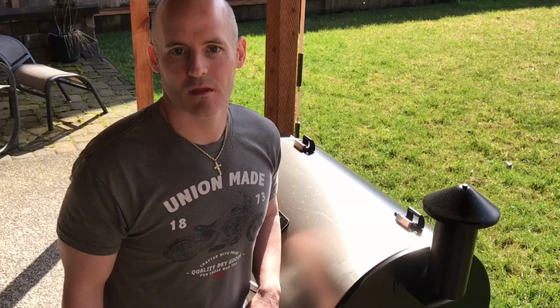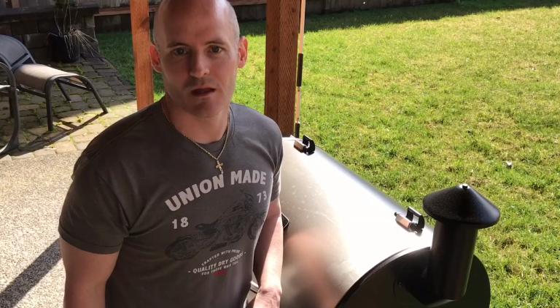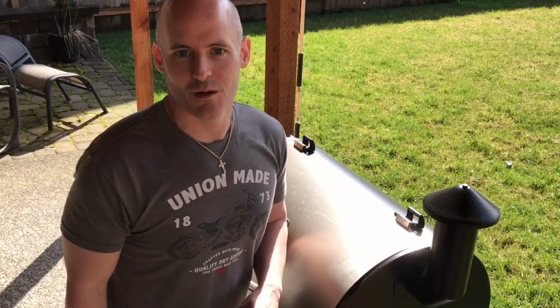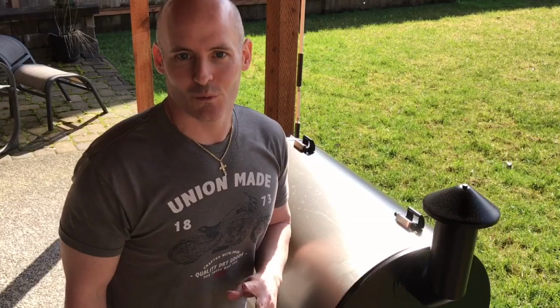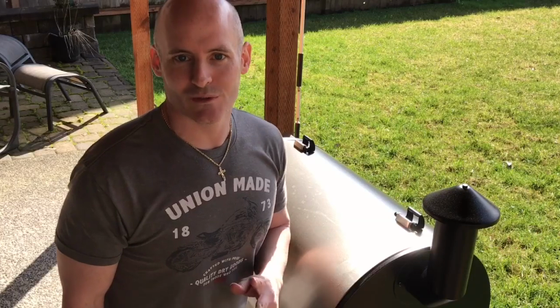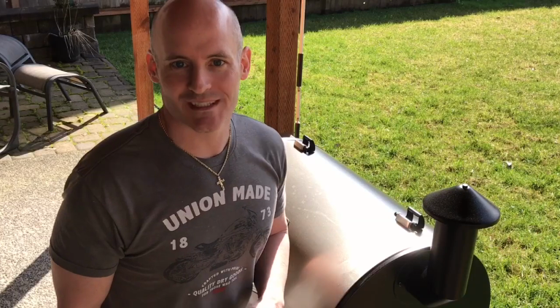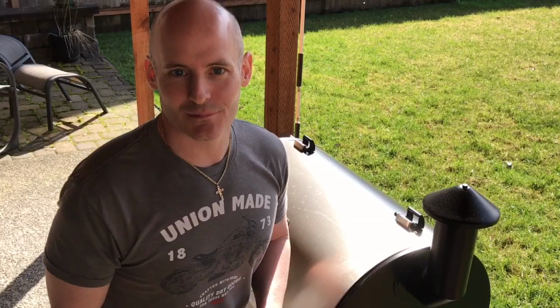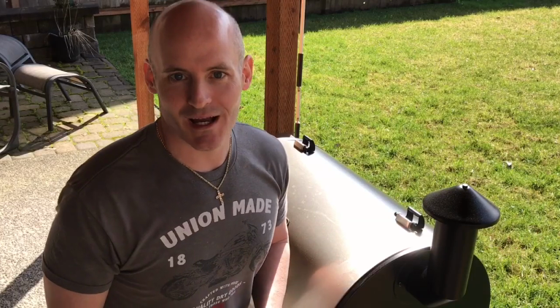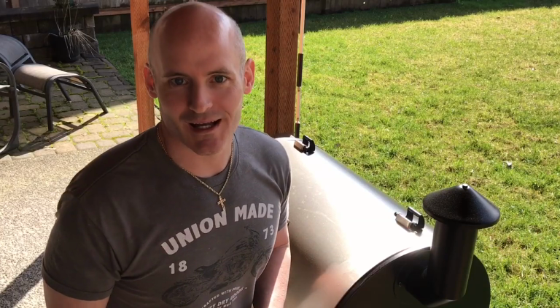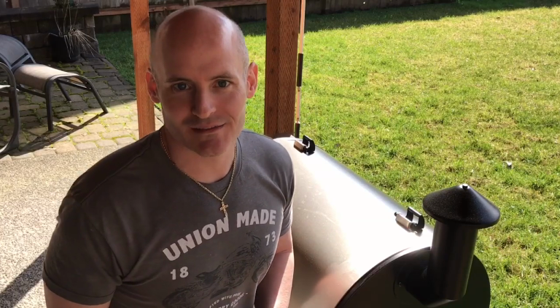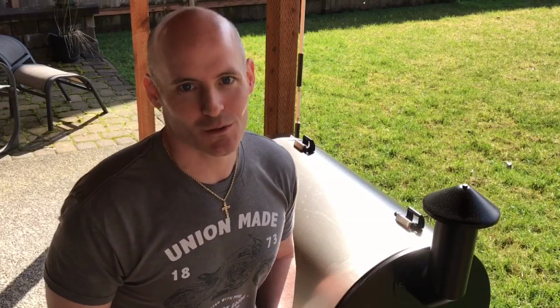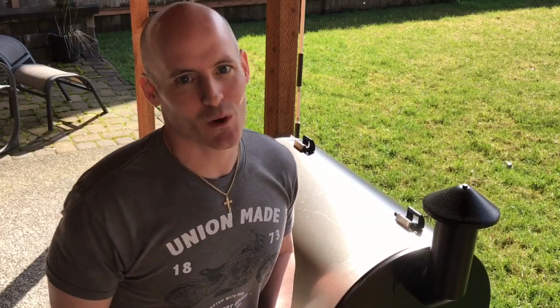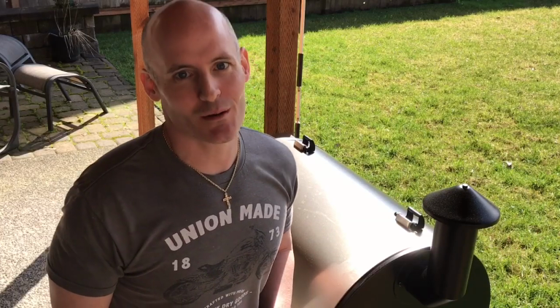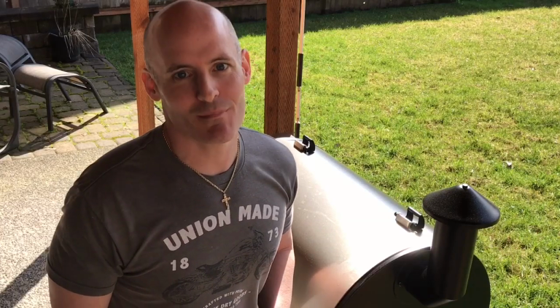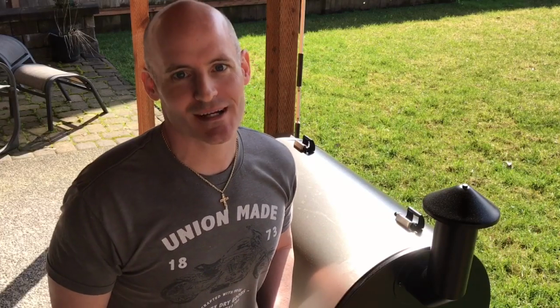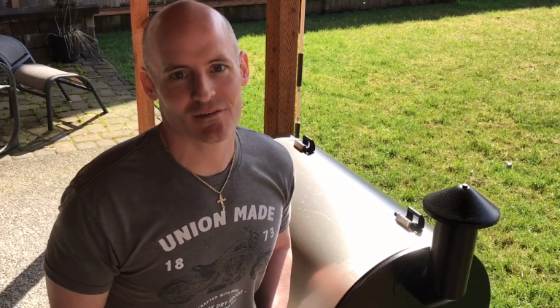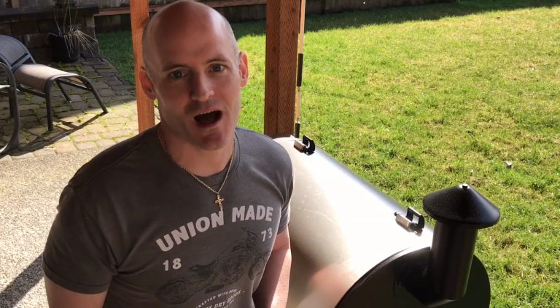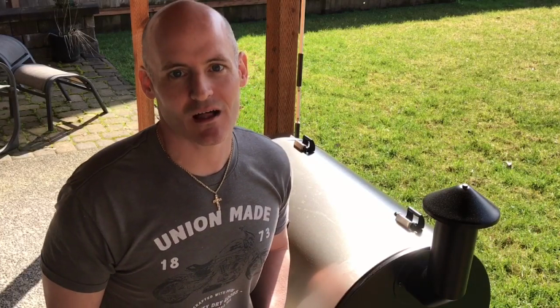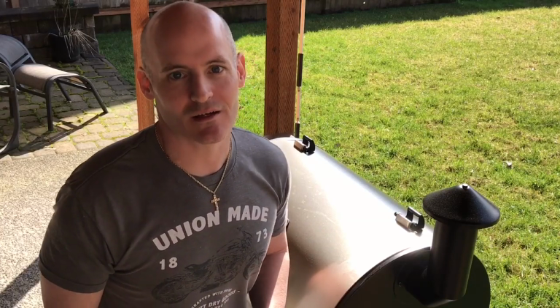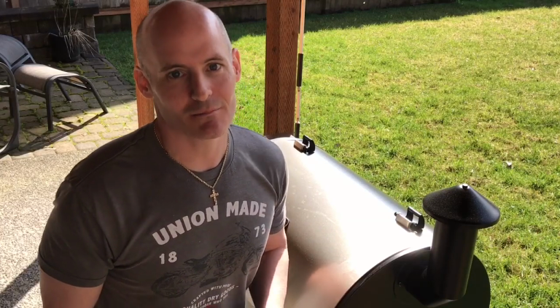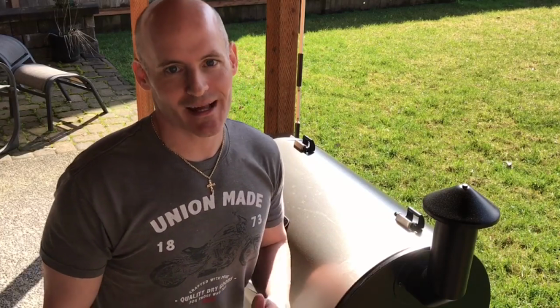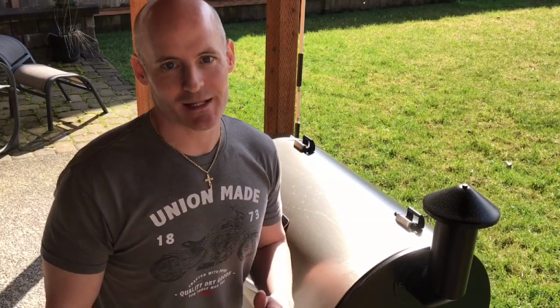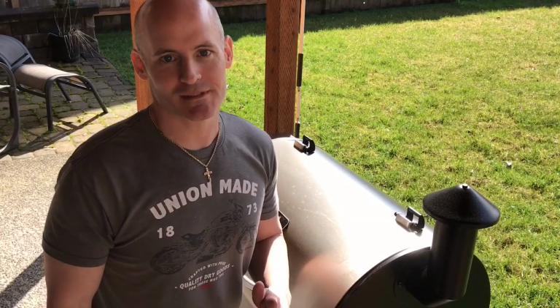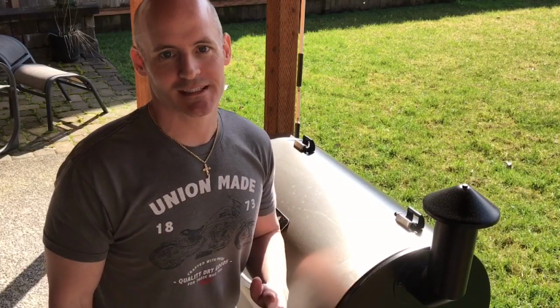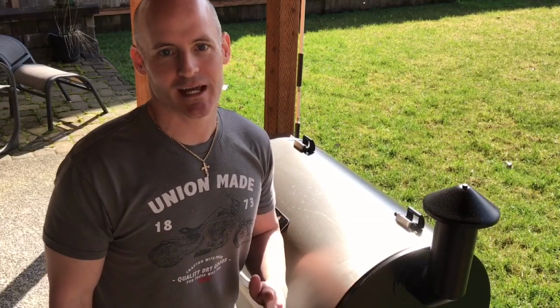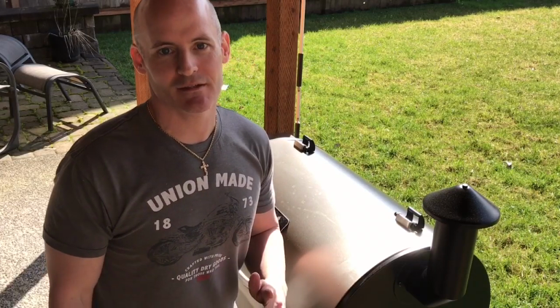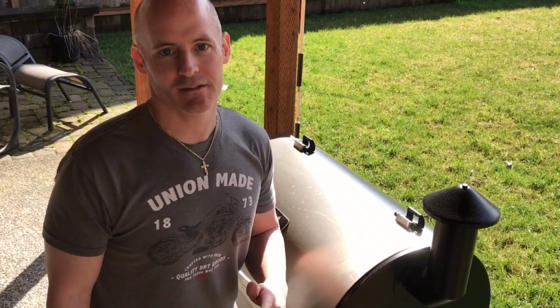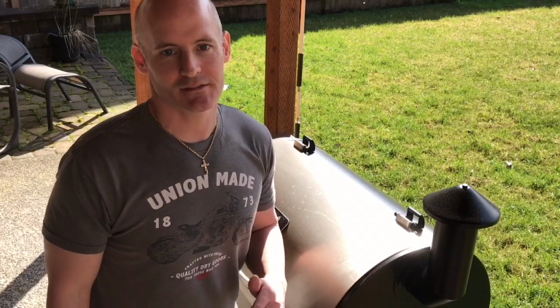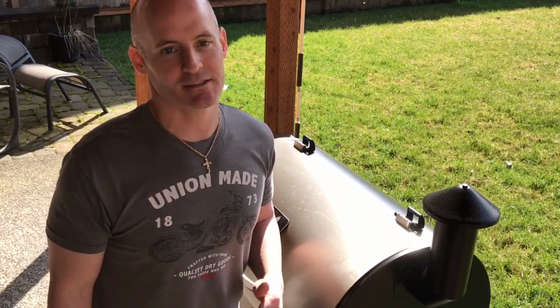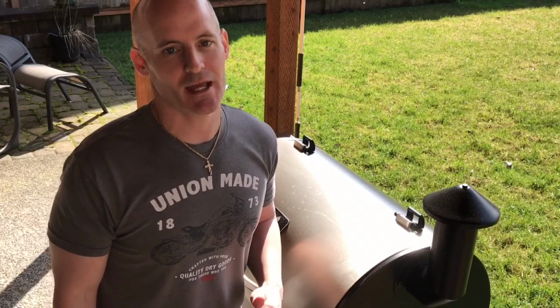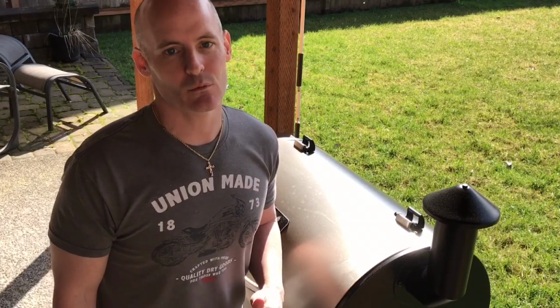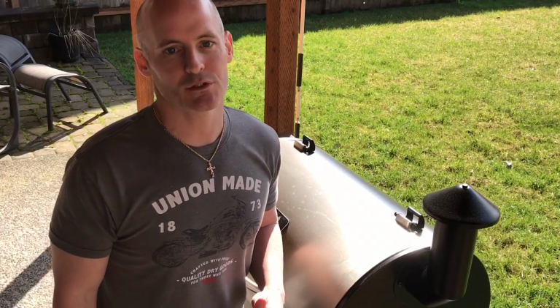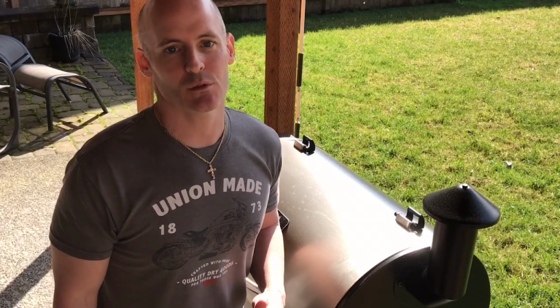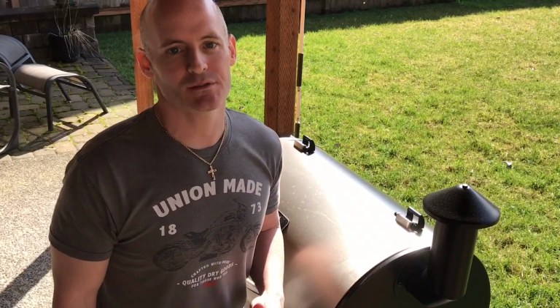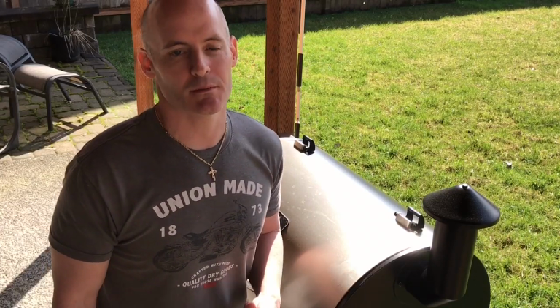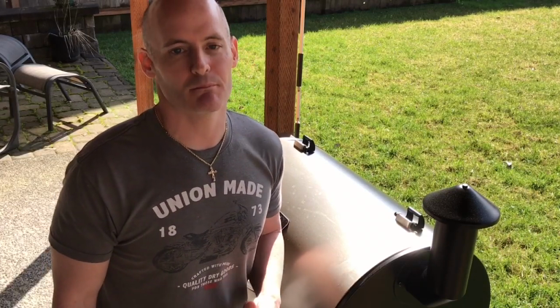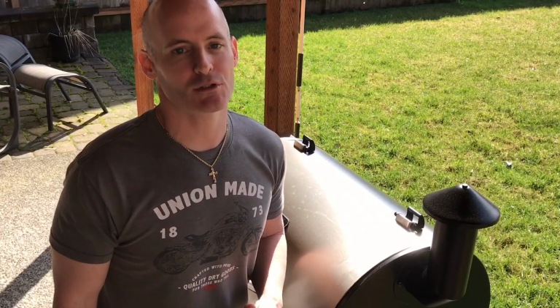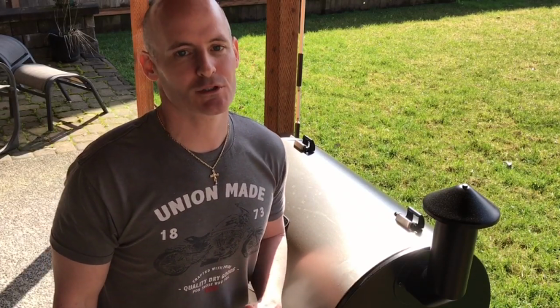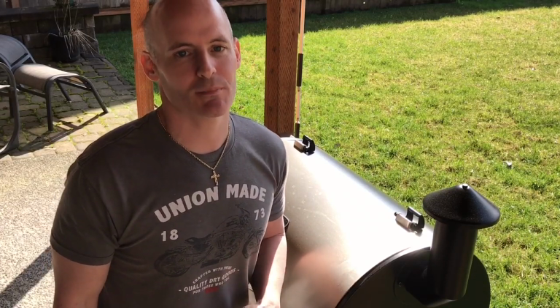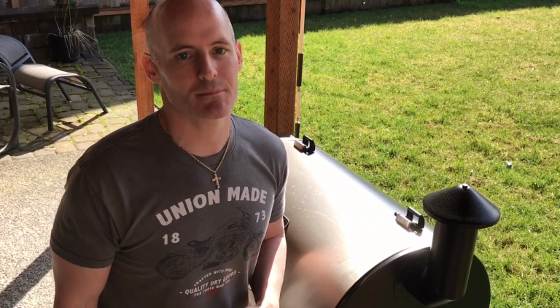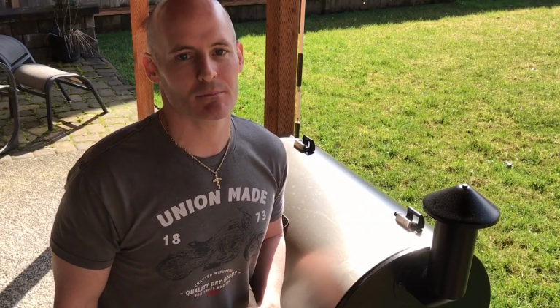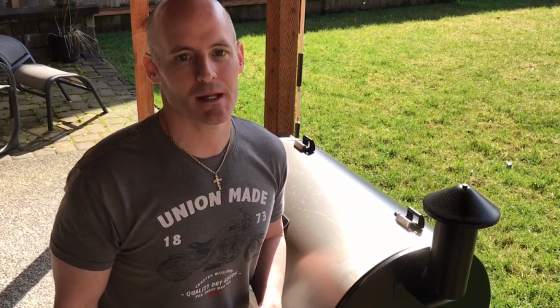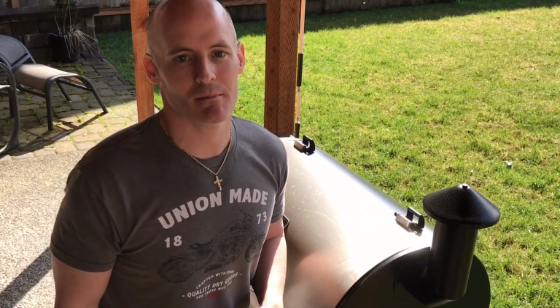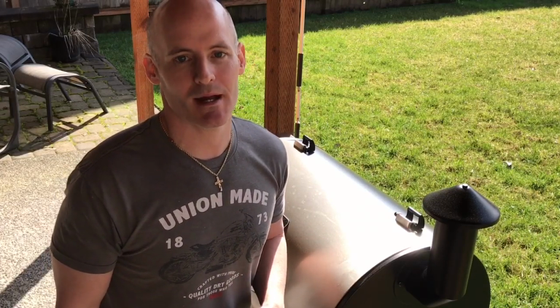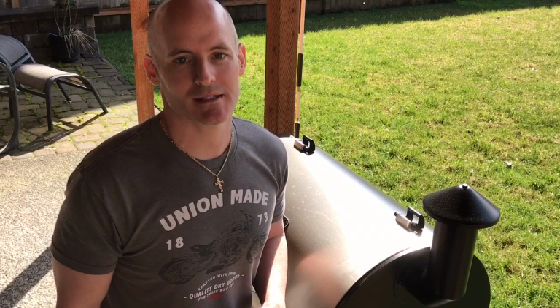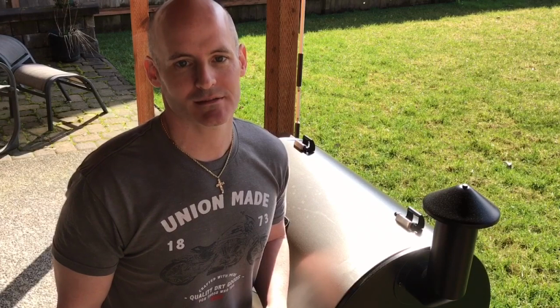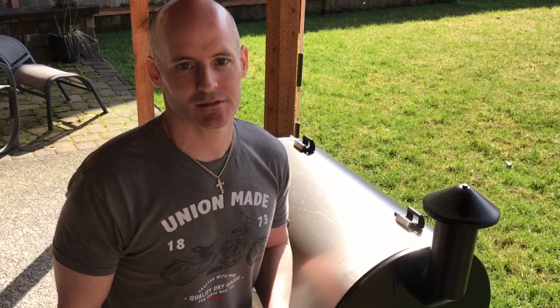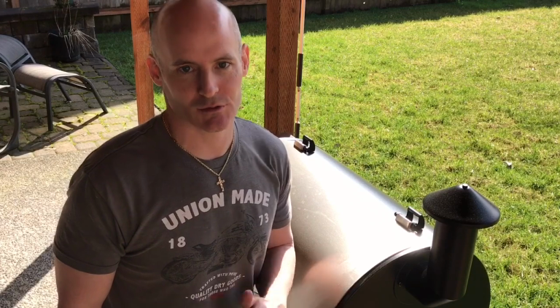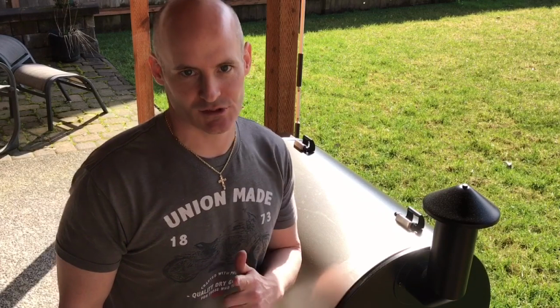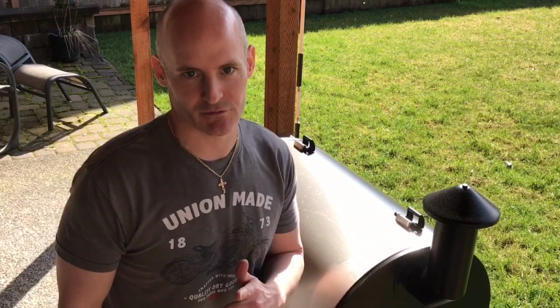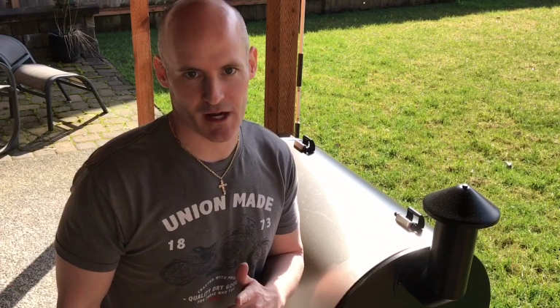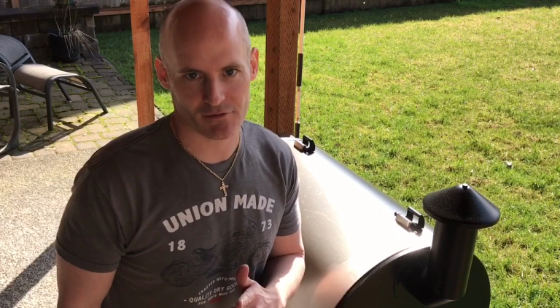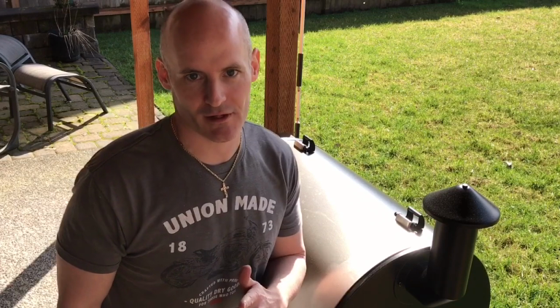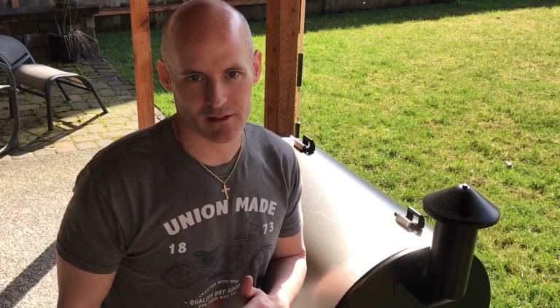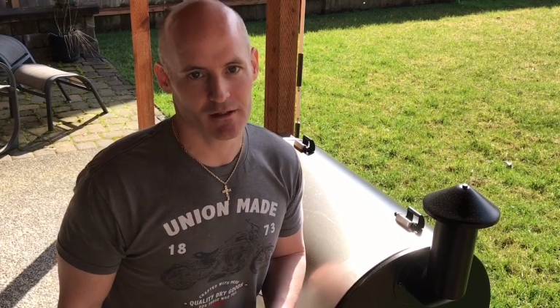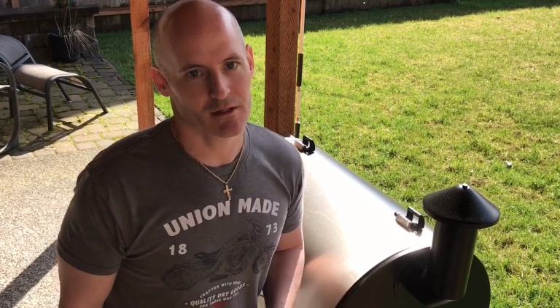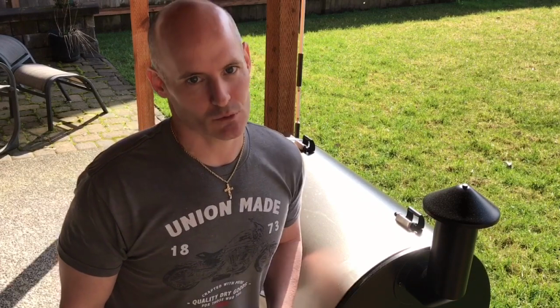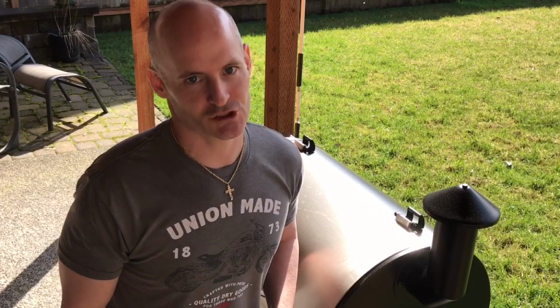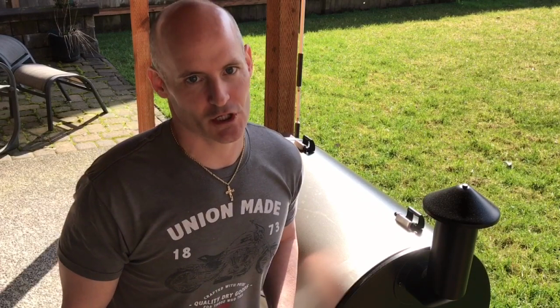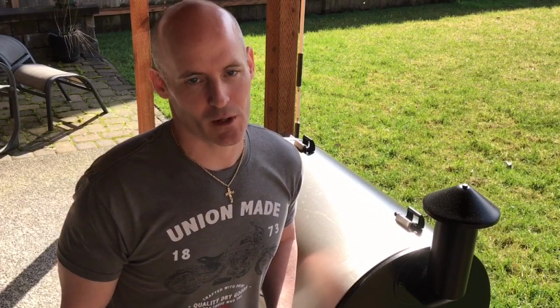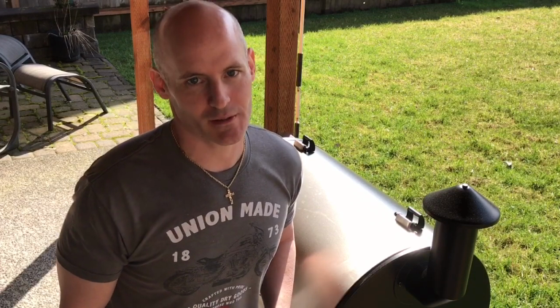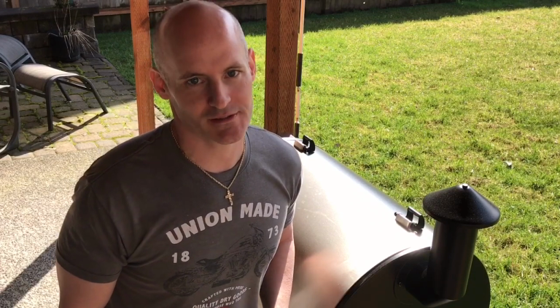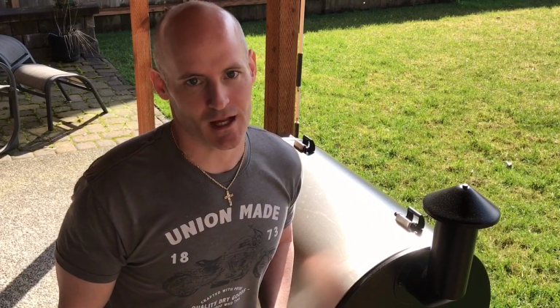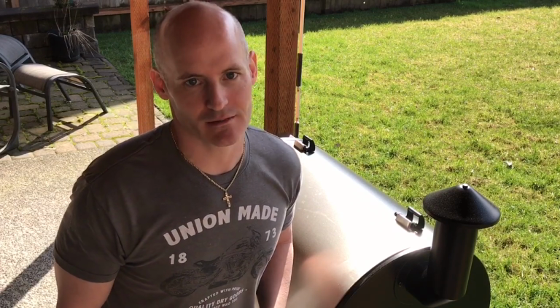What's up guys, welcome back to the holler. My name is Kevin. Today we're doing some butcher paper baby backs, so sit right there and we'll show you how it's done.